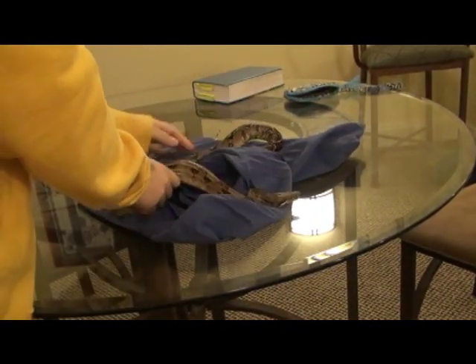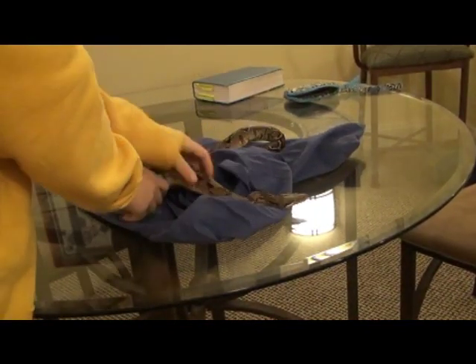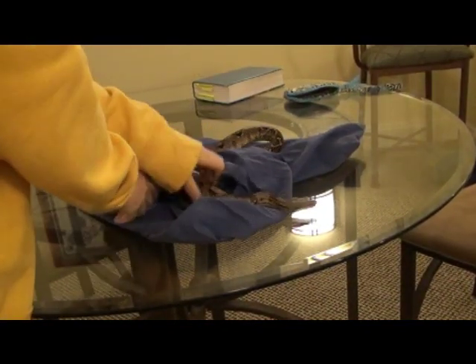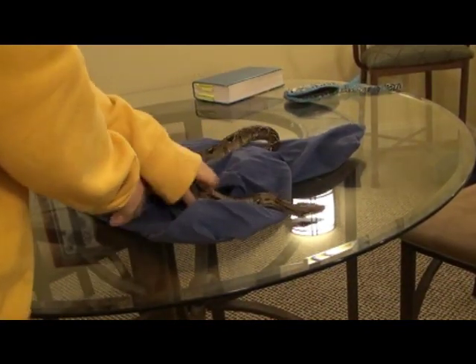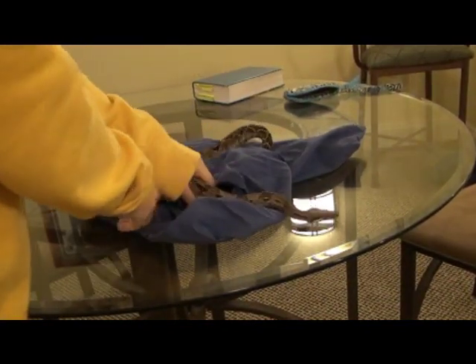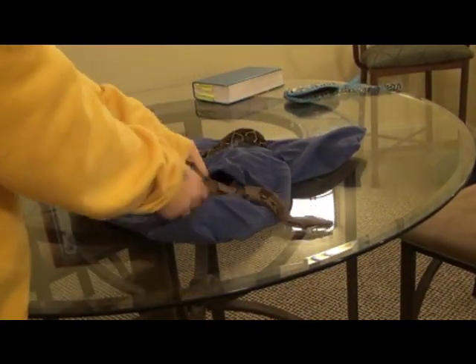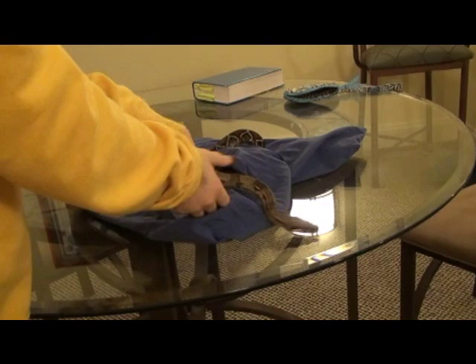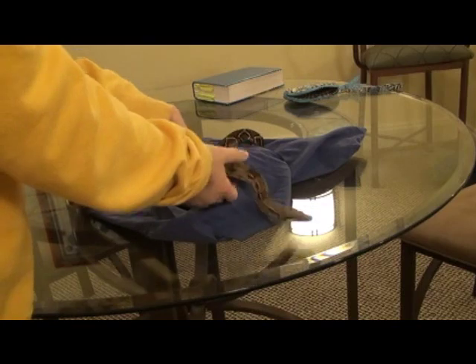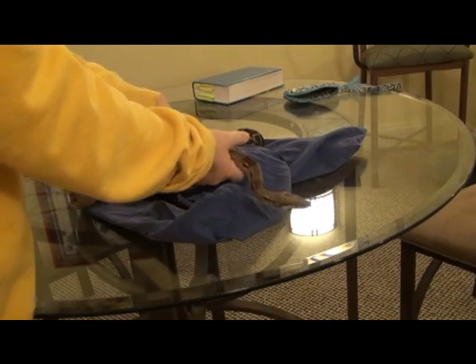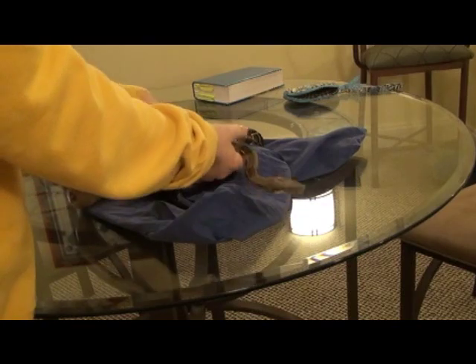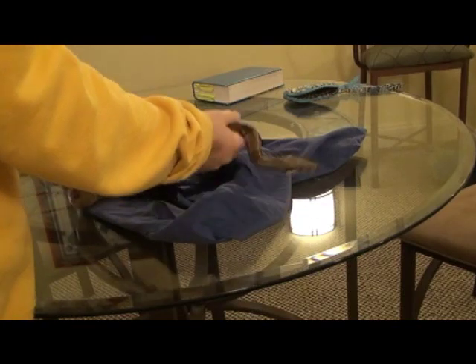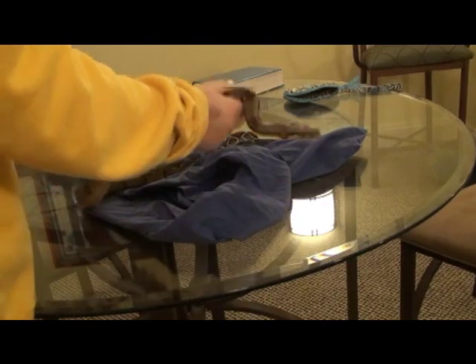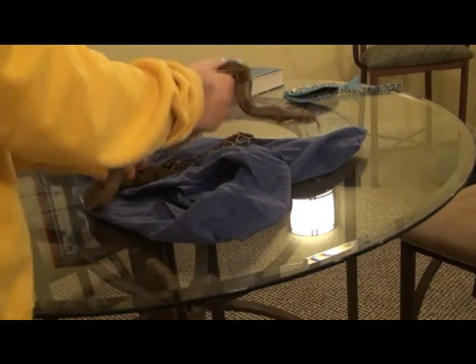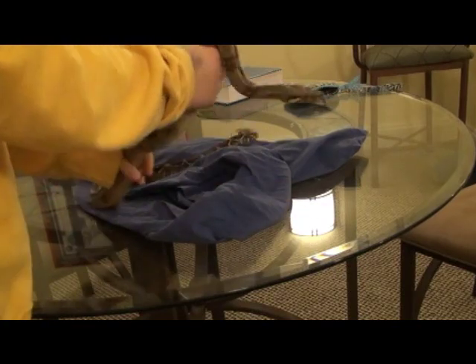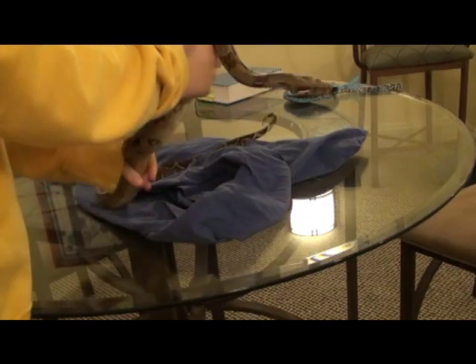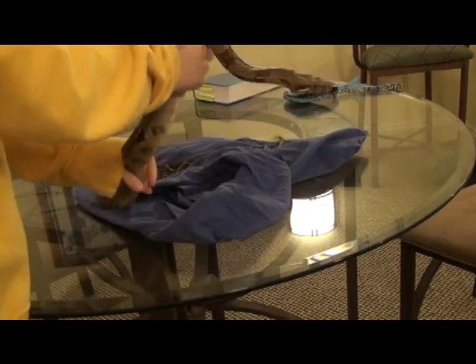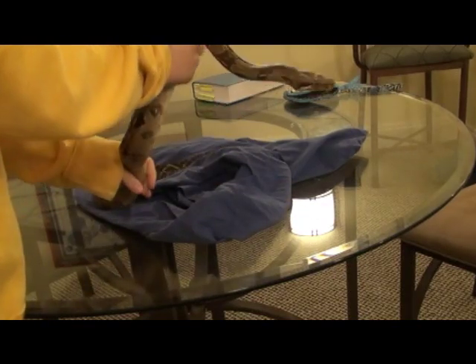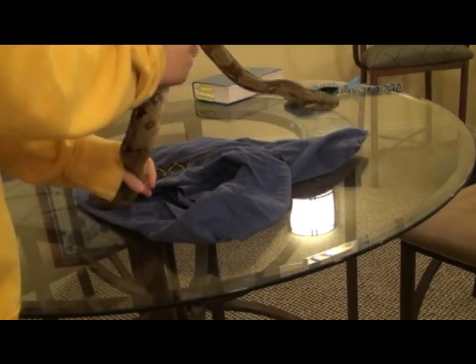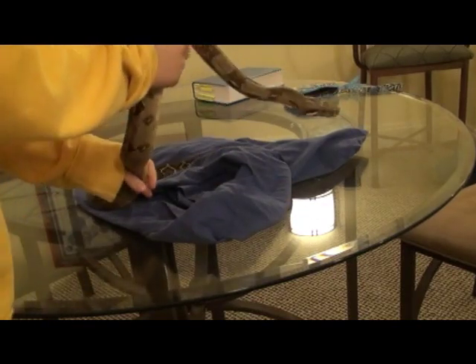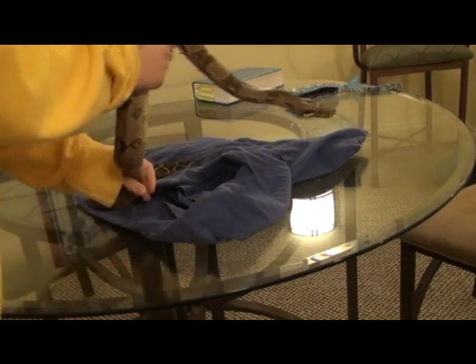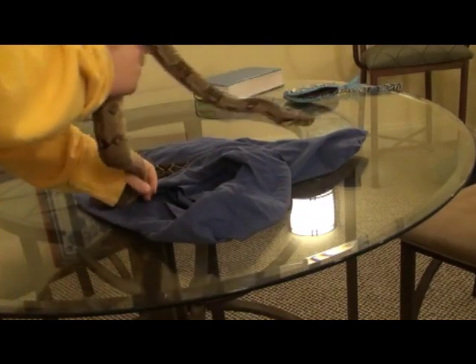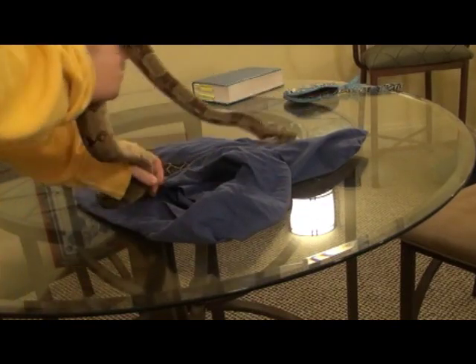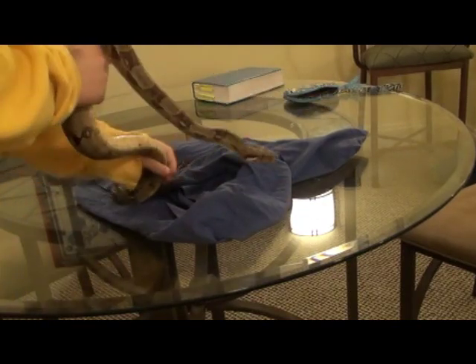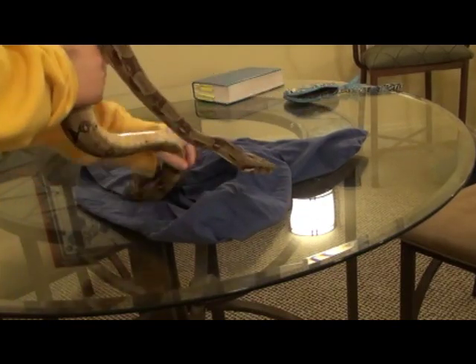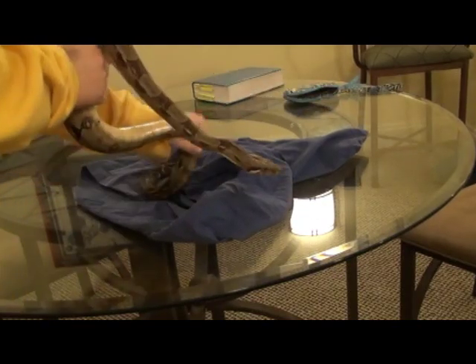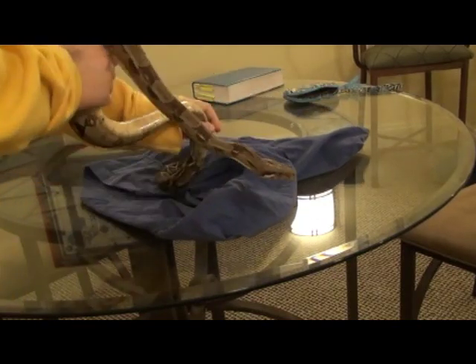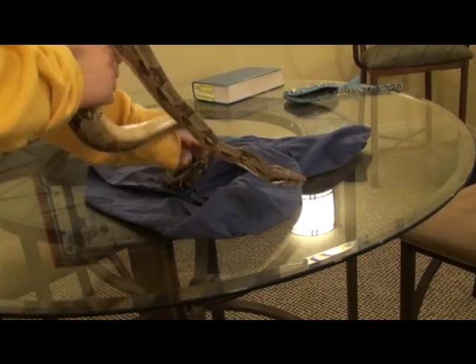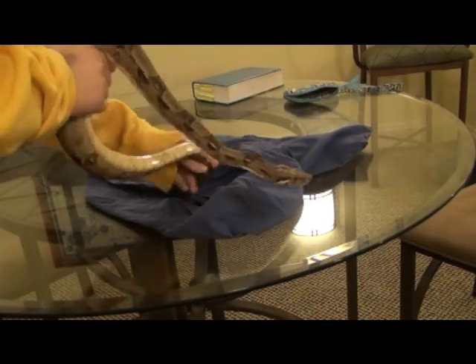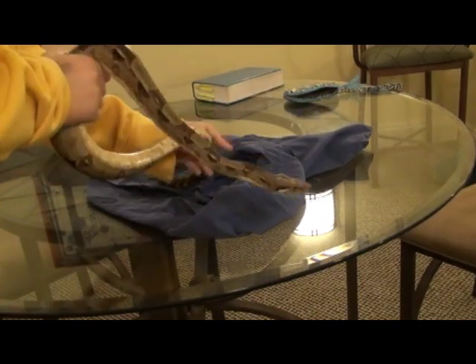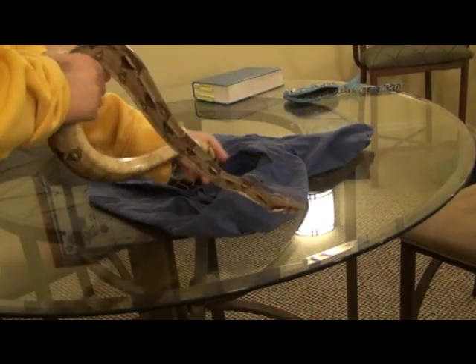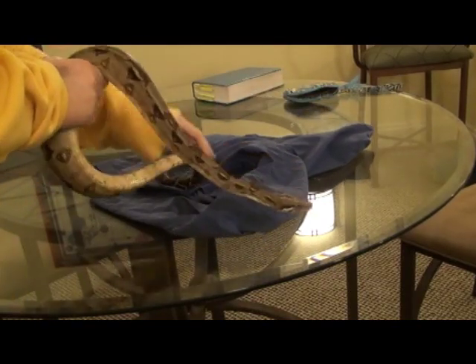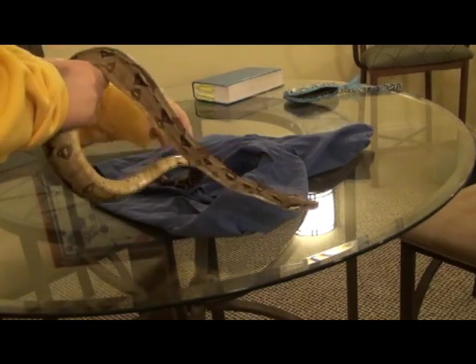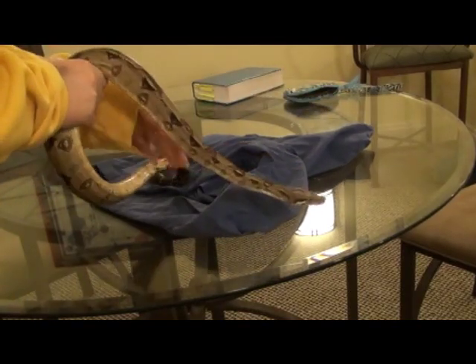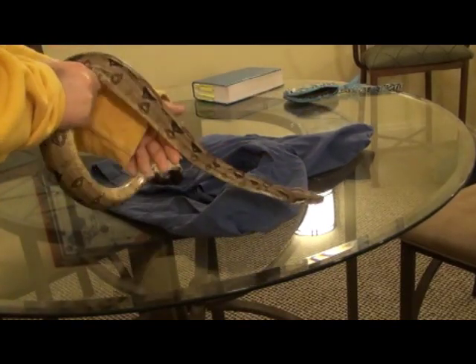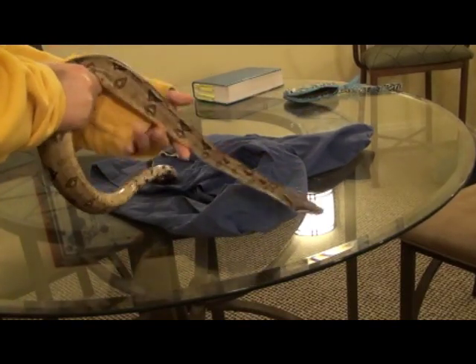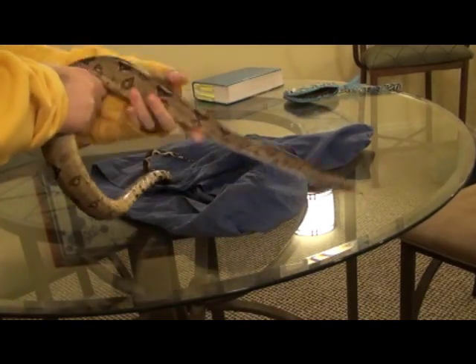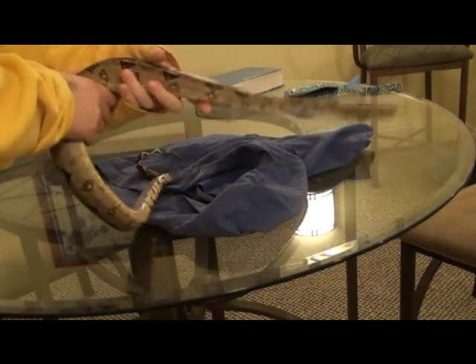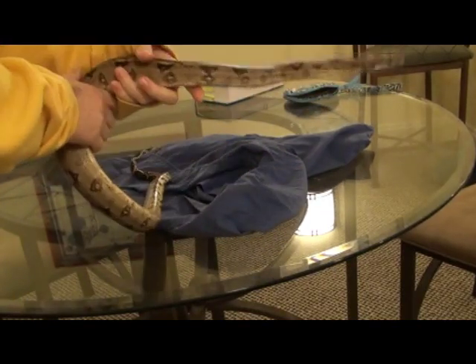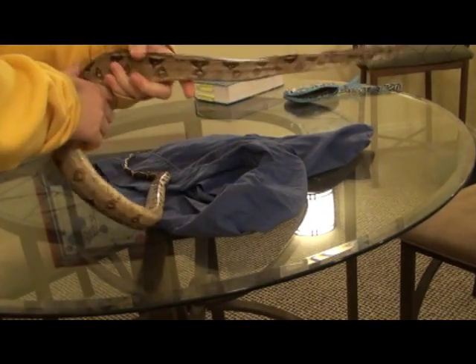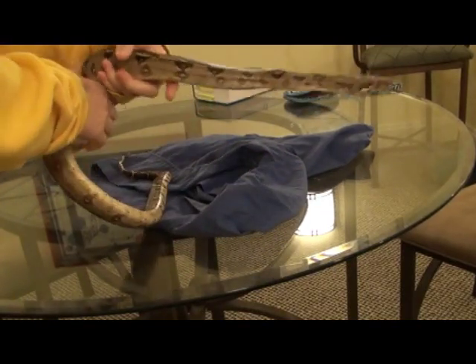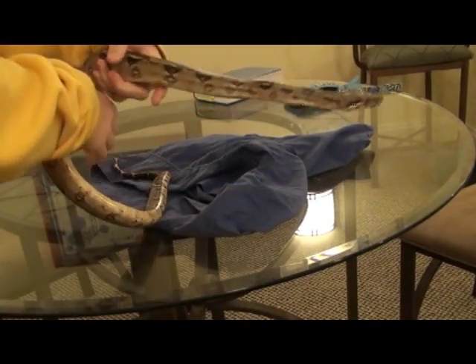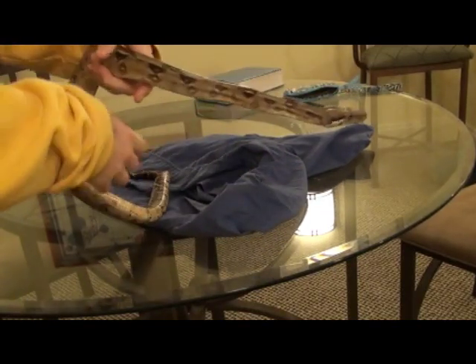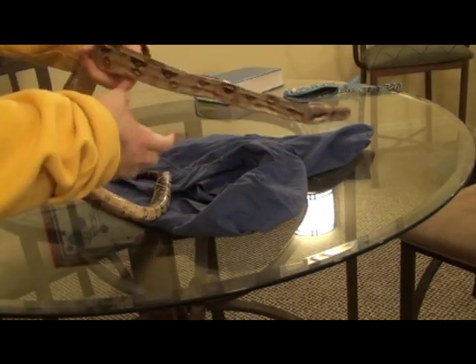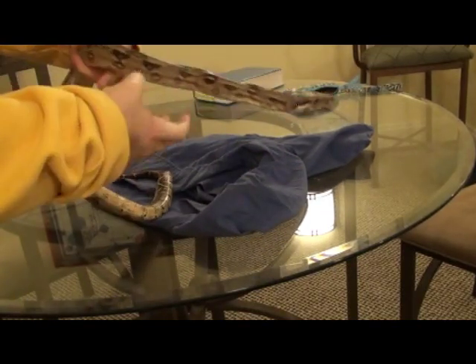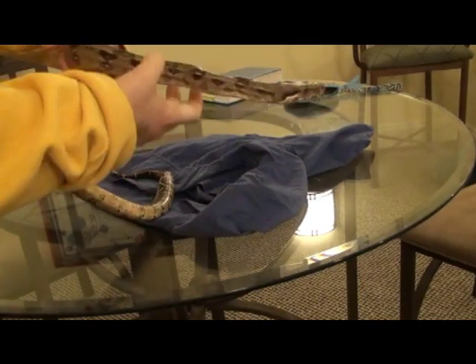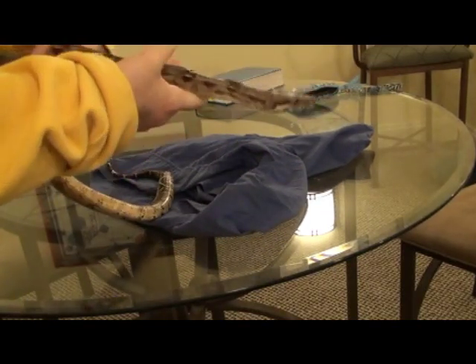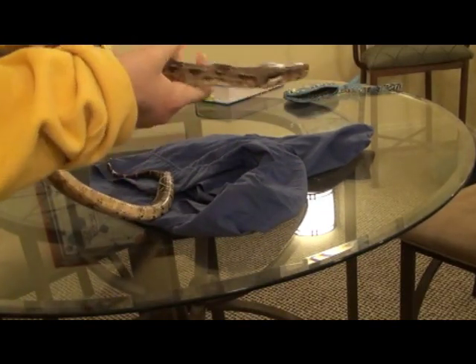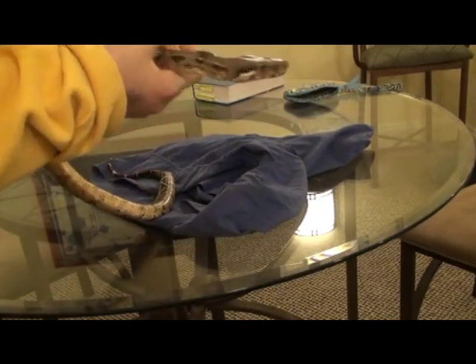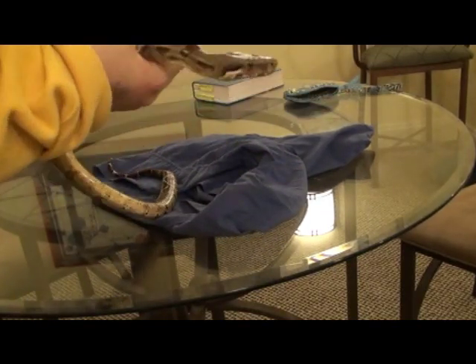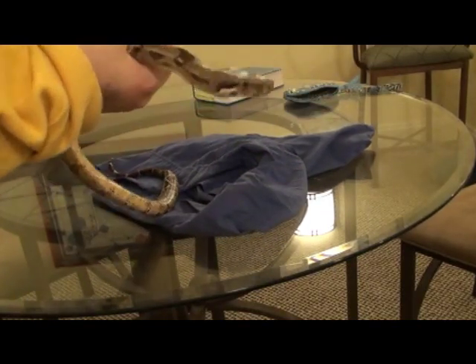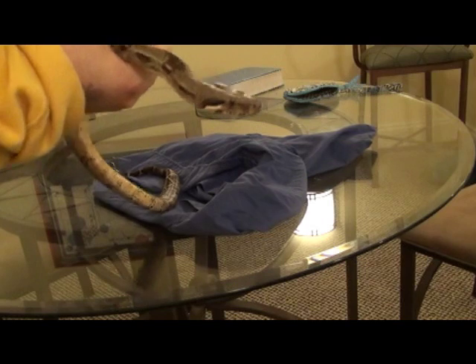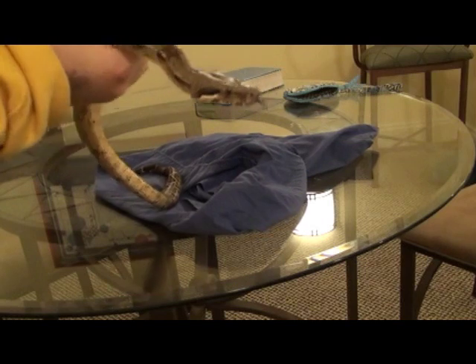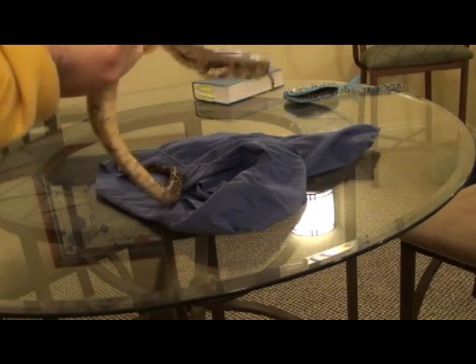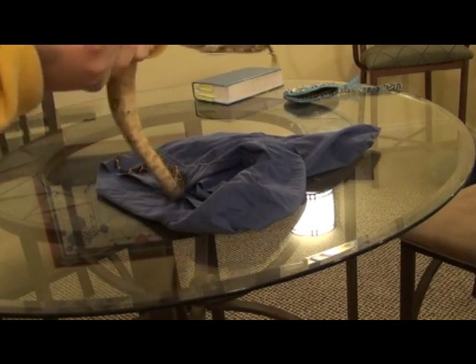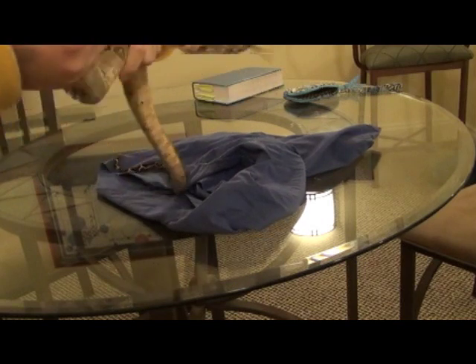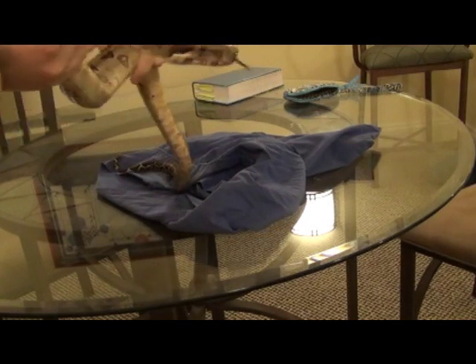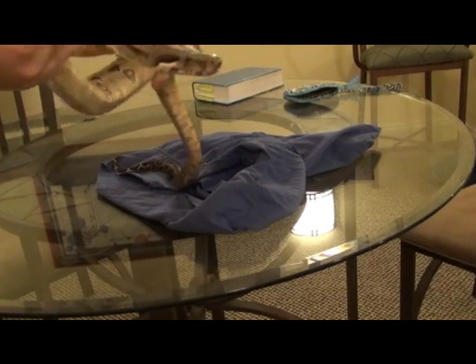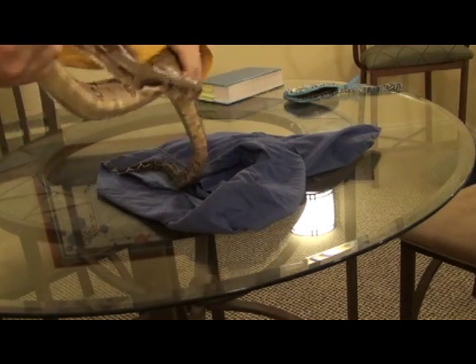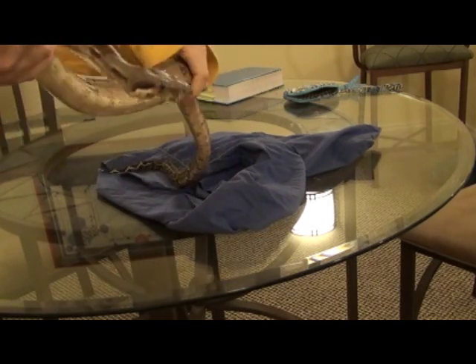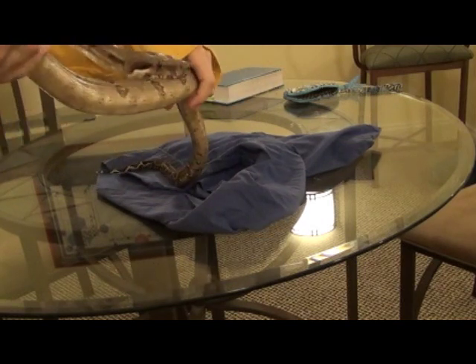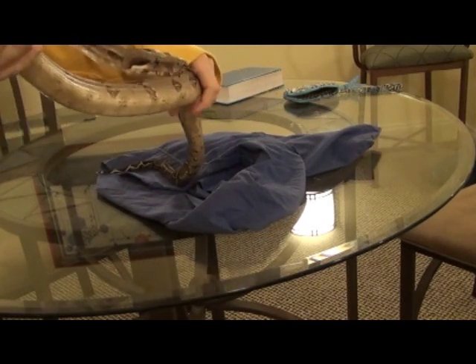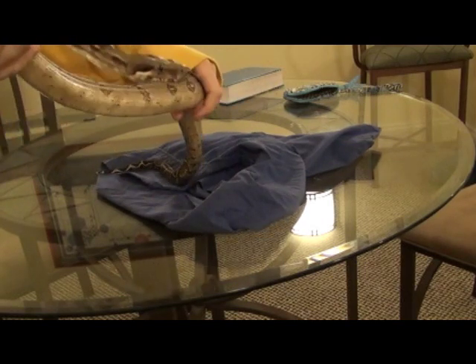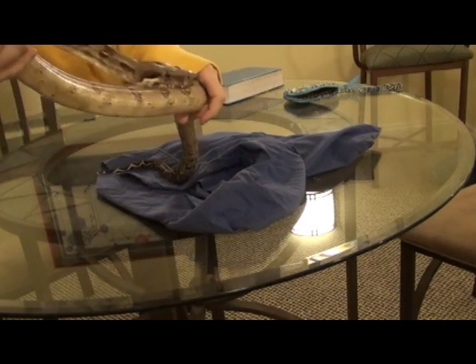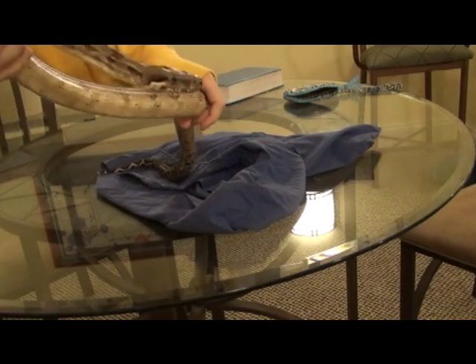Very, very tame. Very docile. Very sweet. Snakes are one of the greatest pets — really low maintenance.